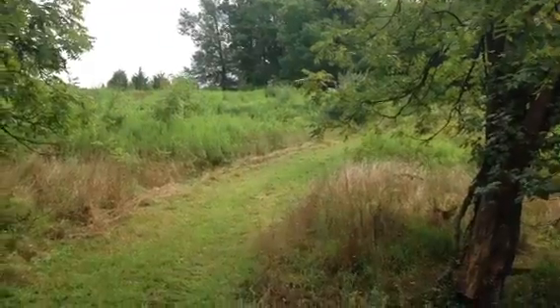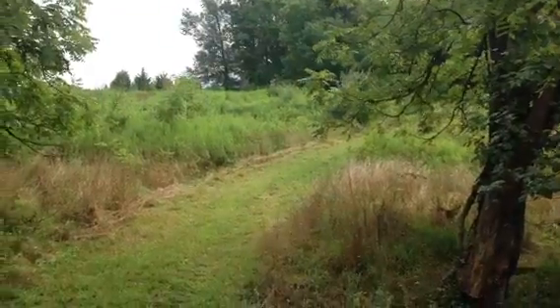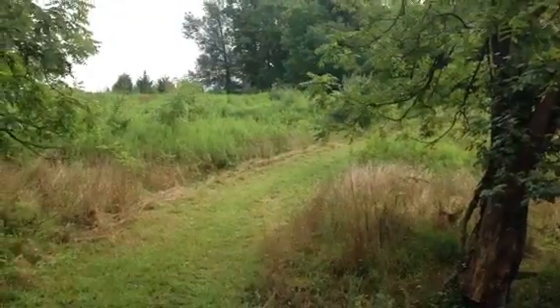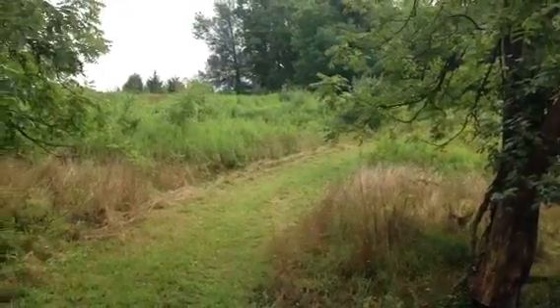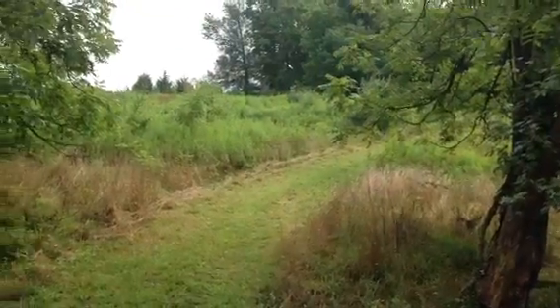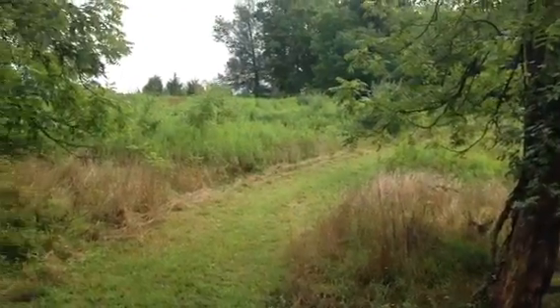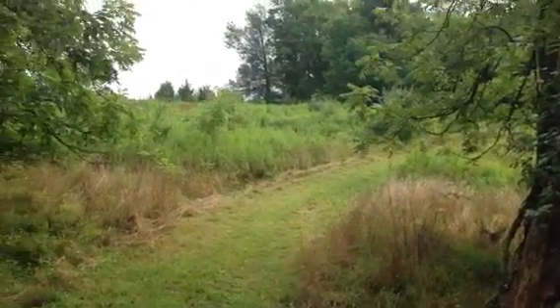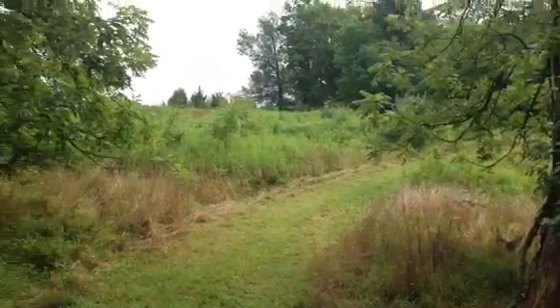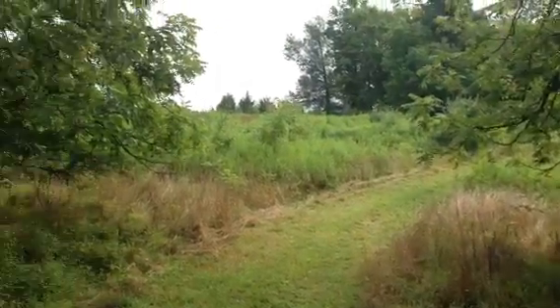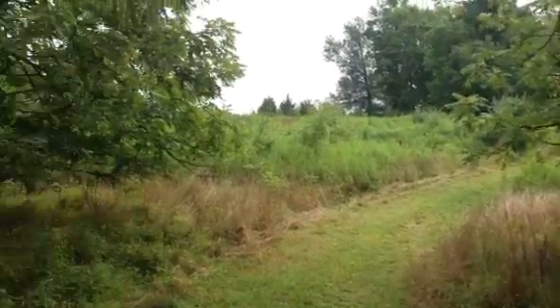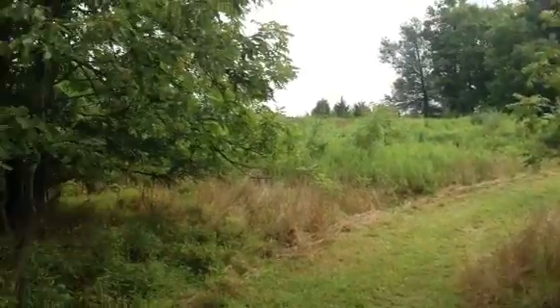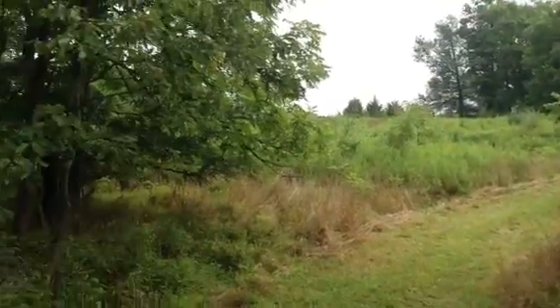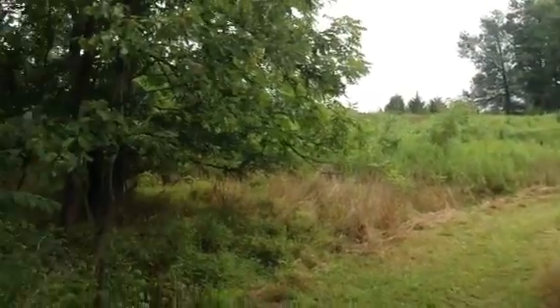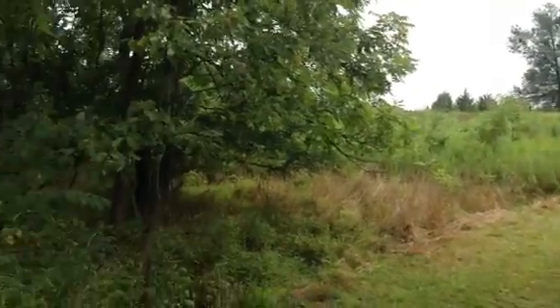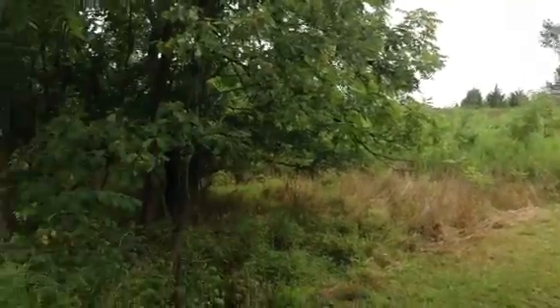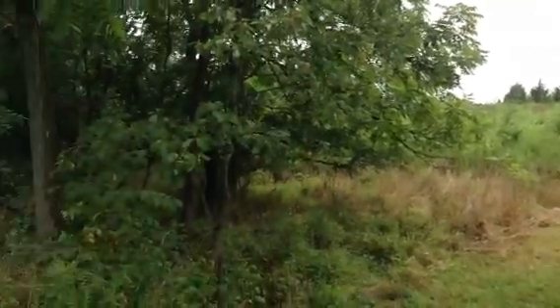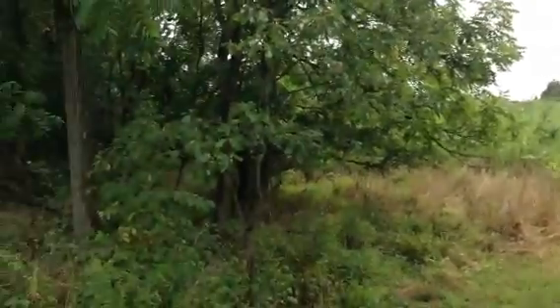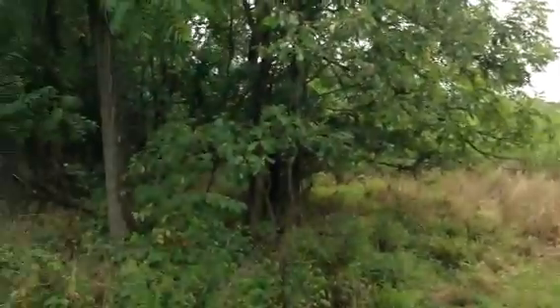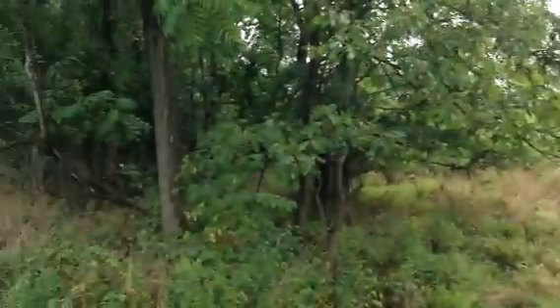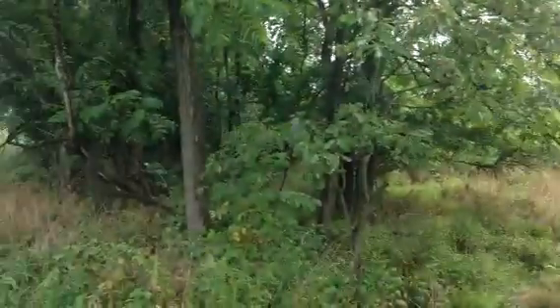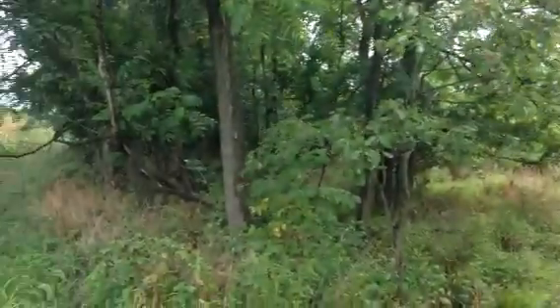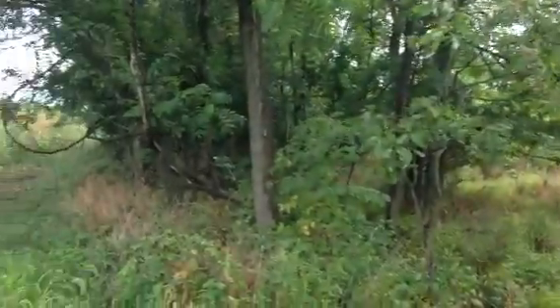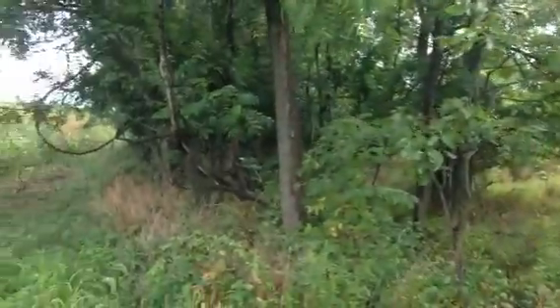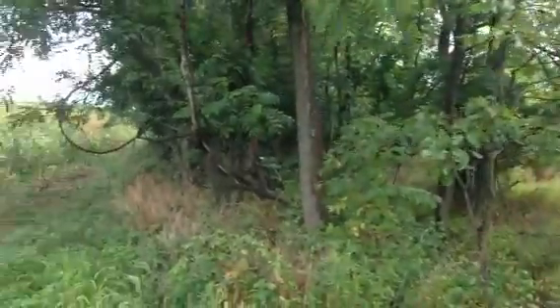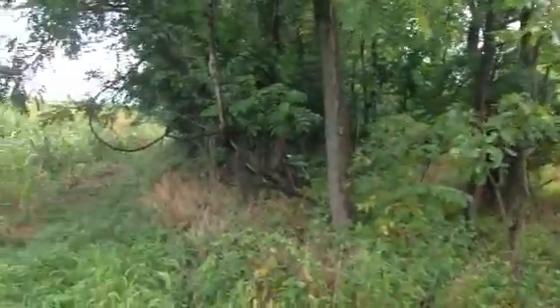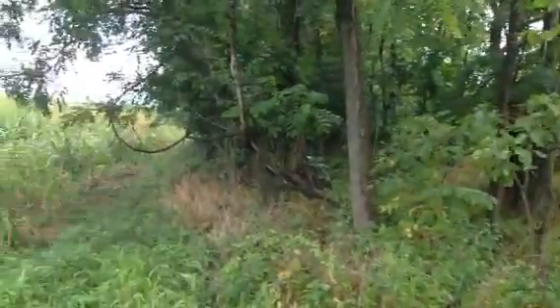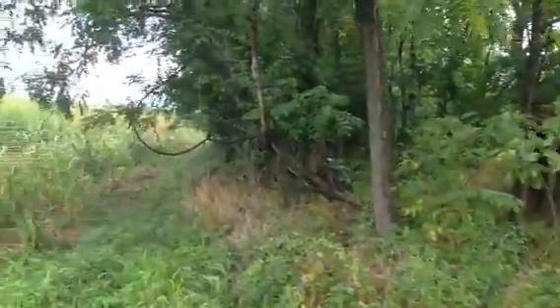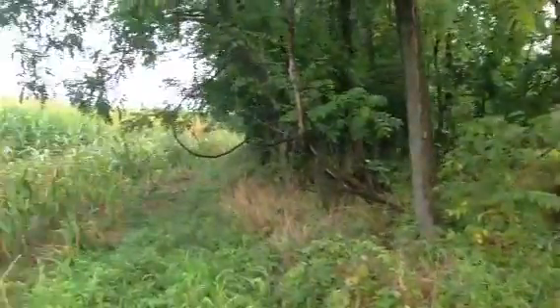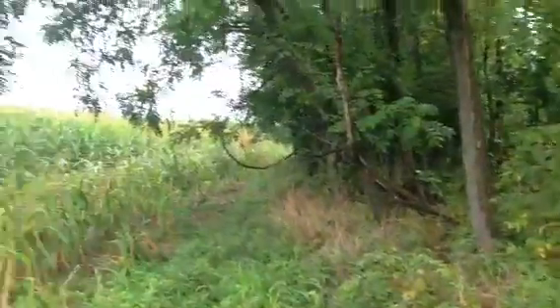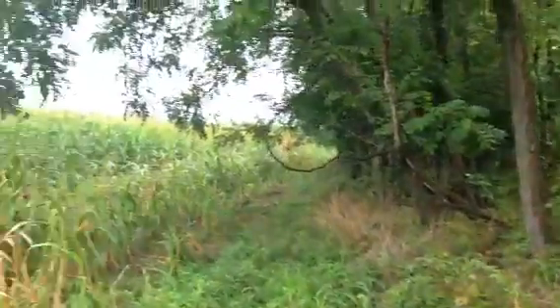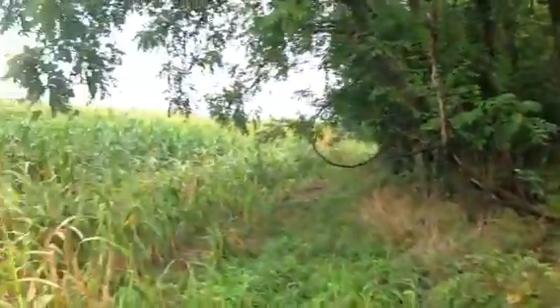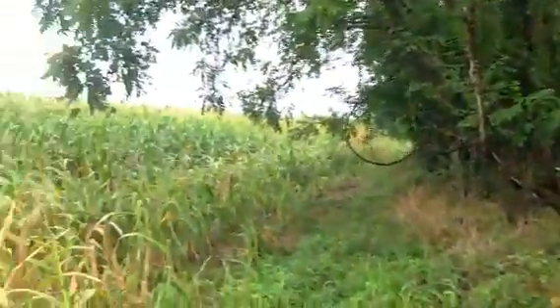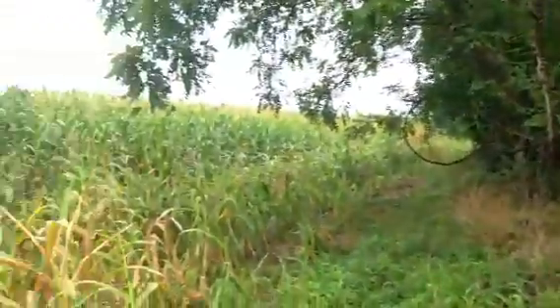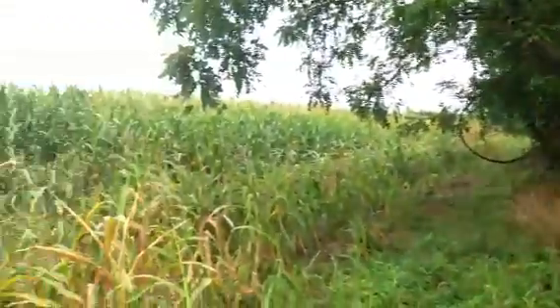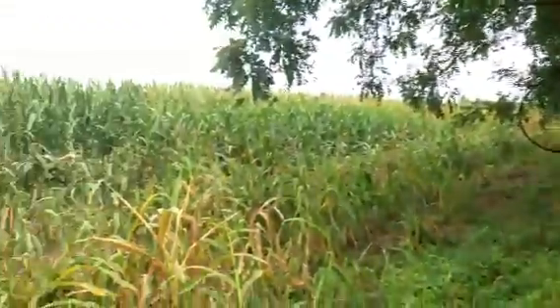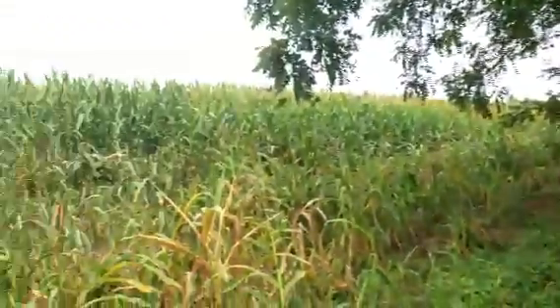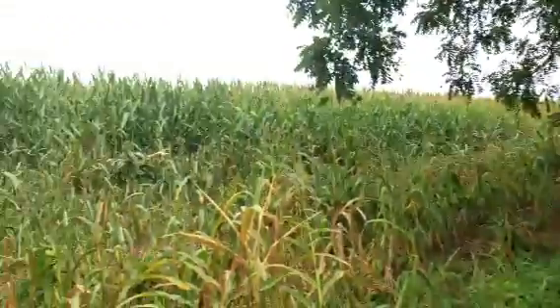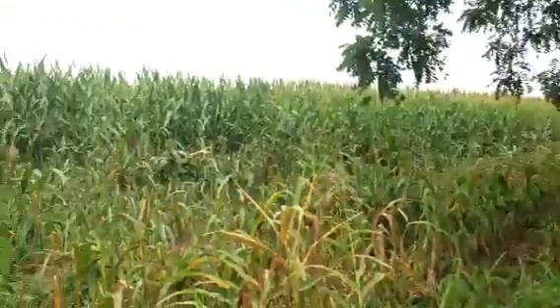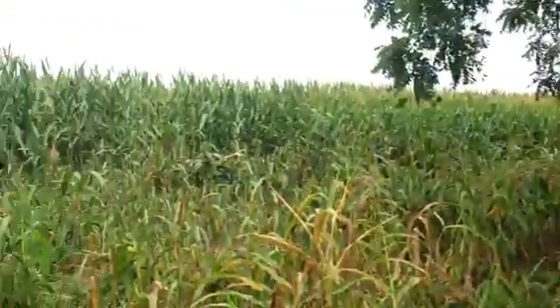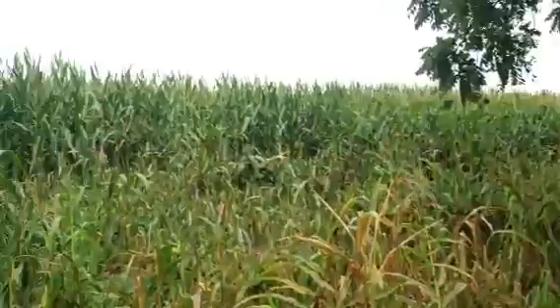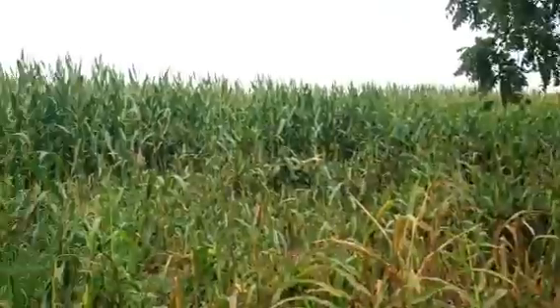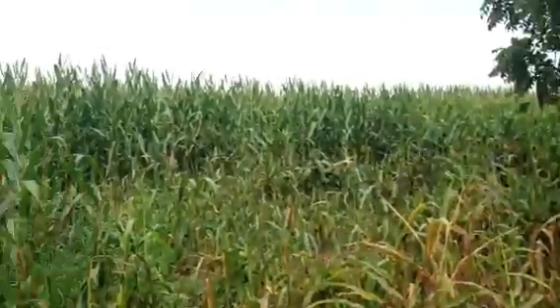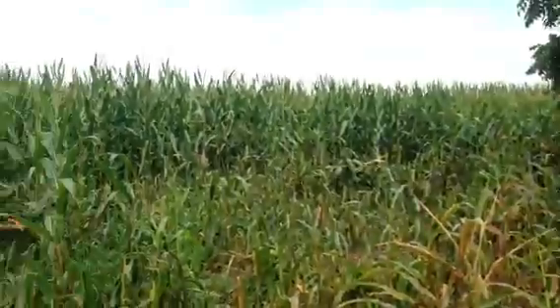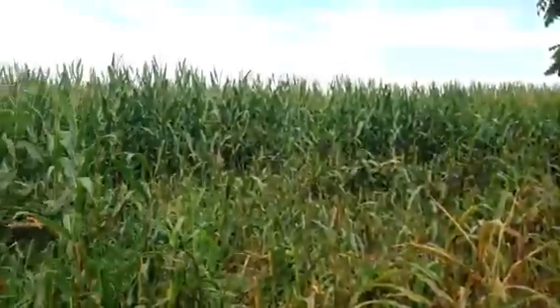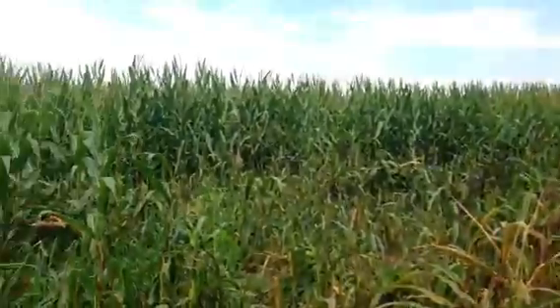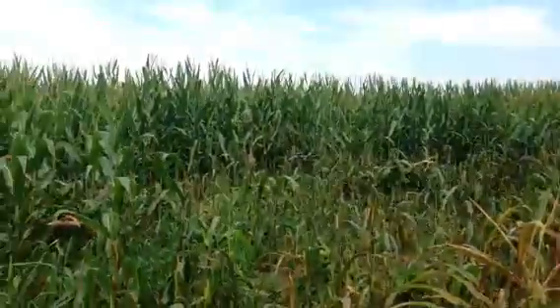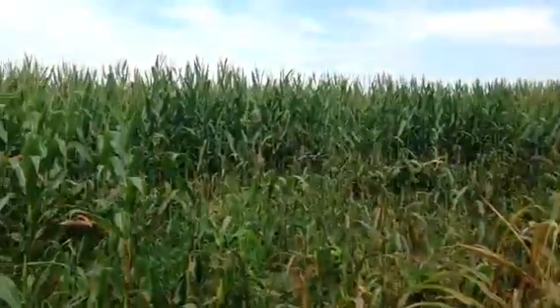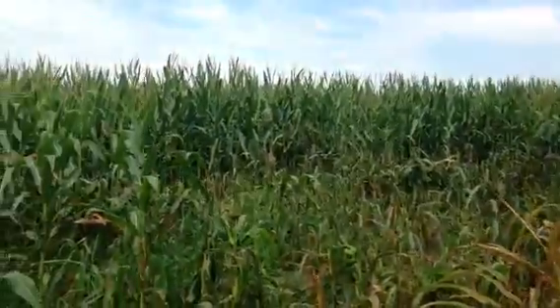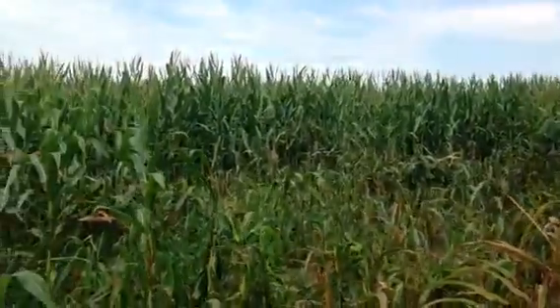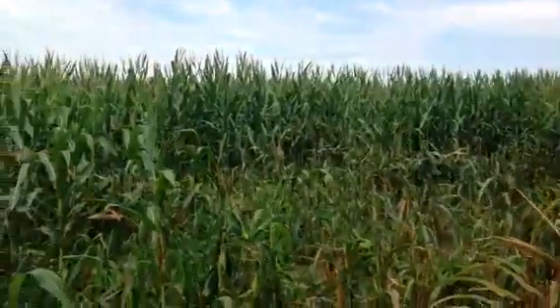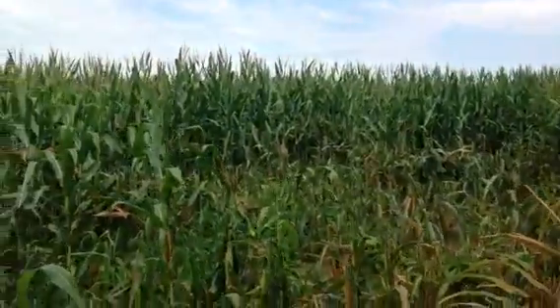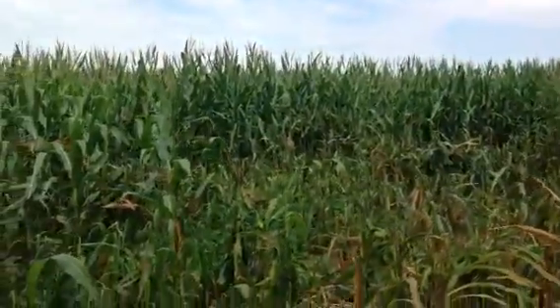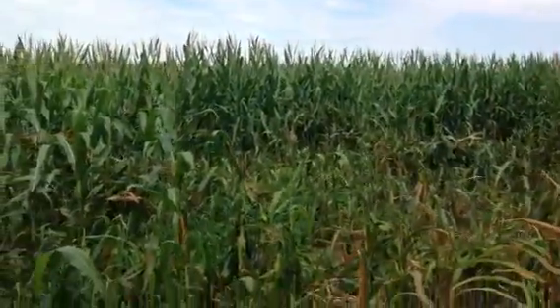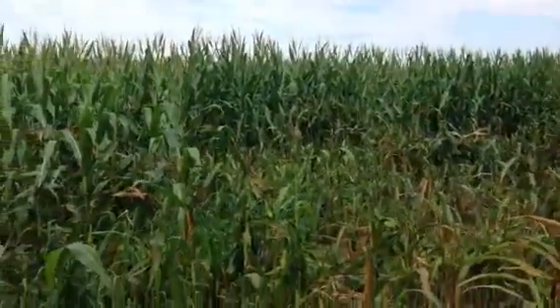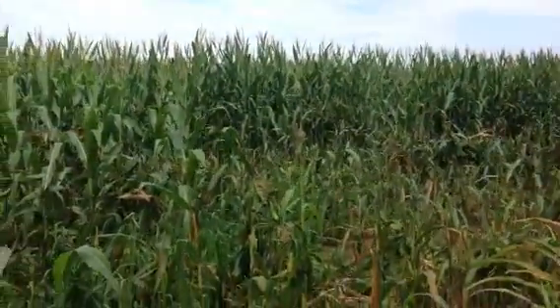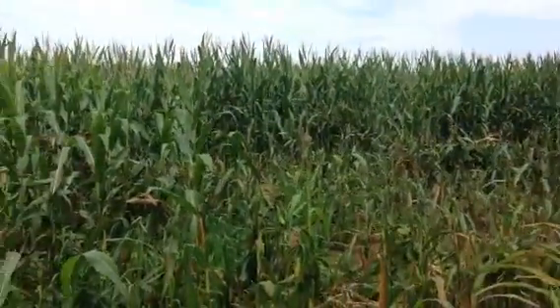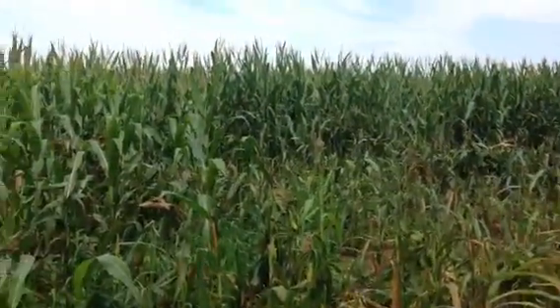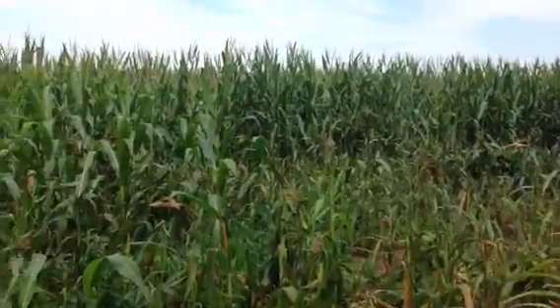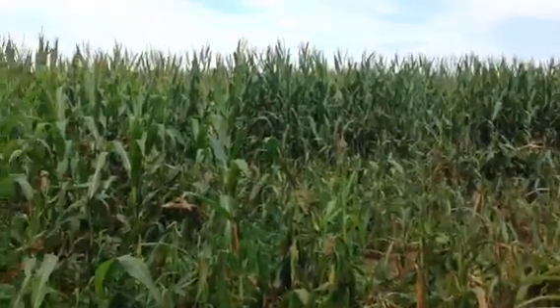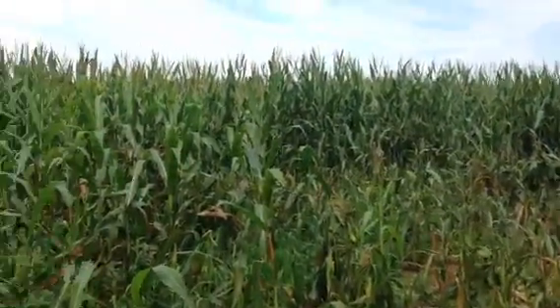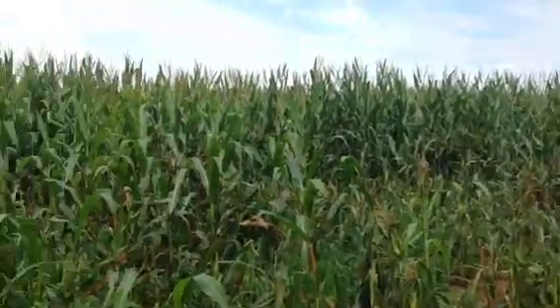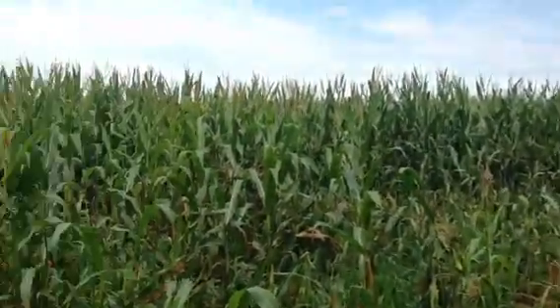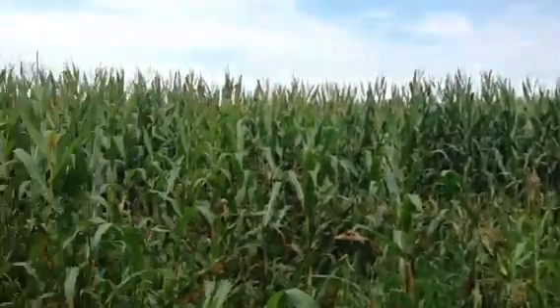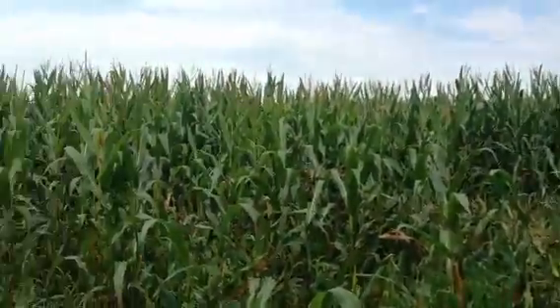Here's a good view of the back or northern fields here on the Daniel Lady Farm. Very tall corn this year. Oh wow, it's unreal.